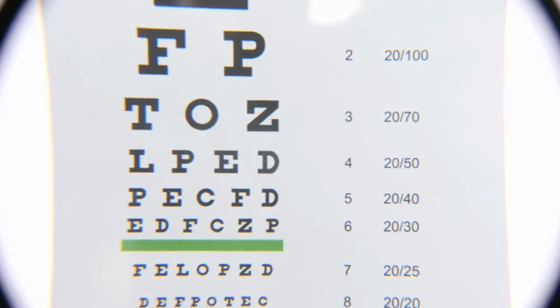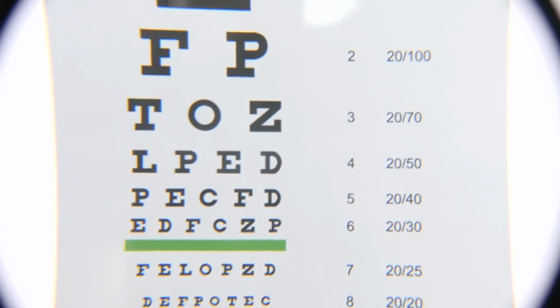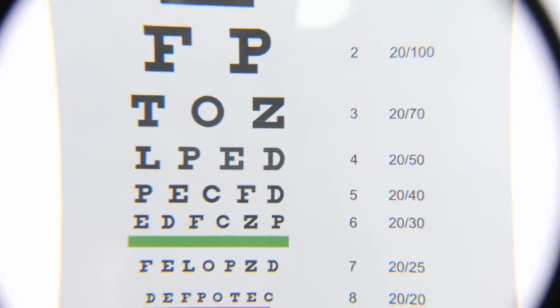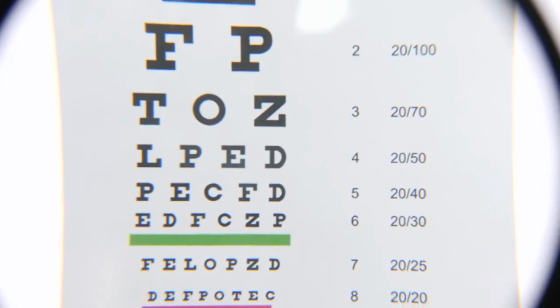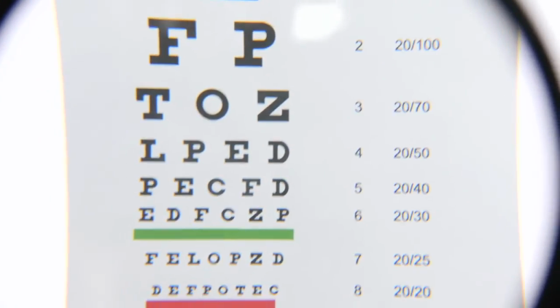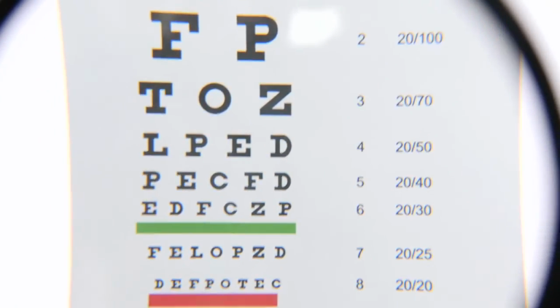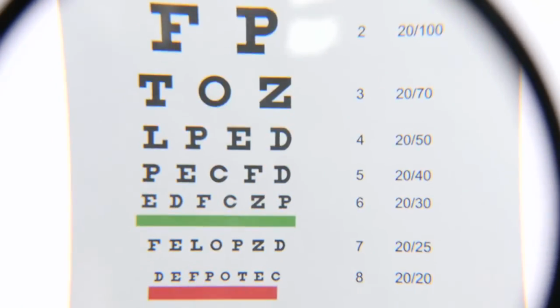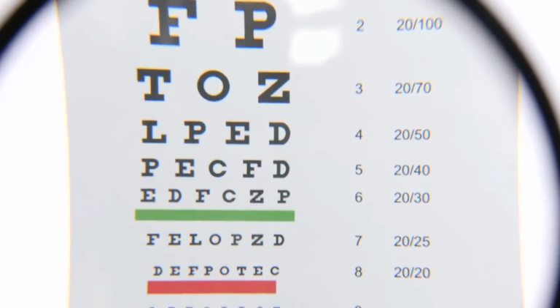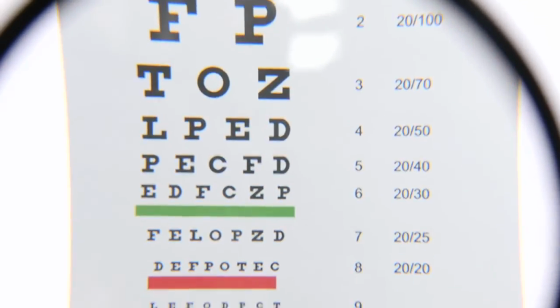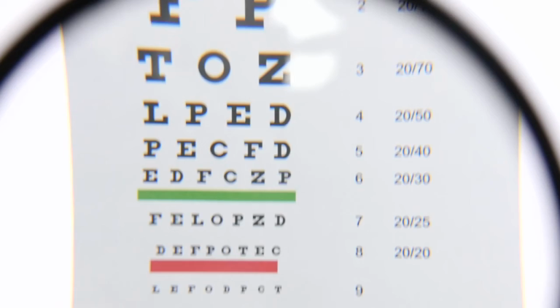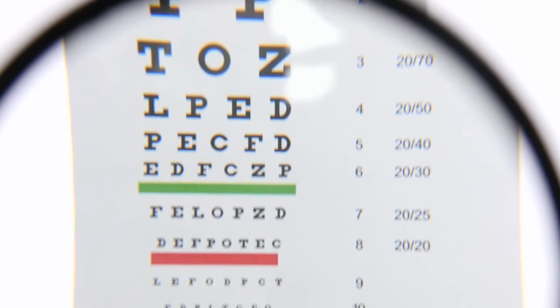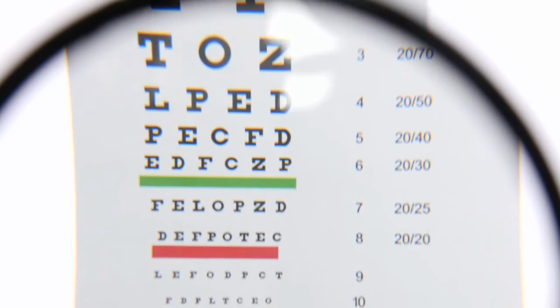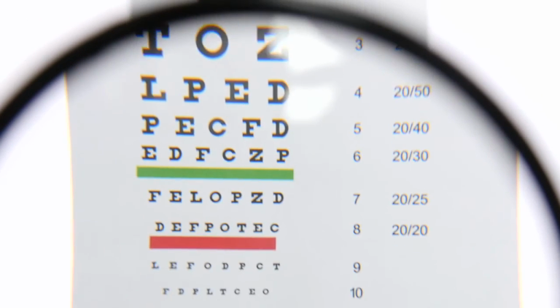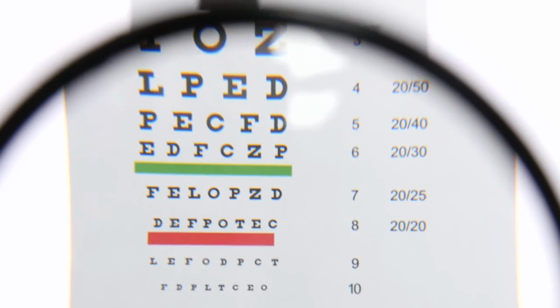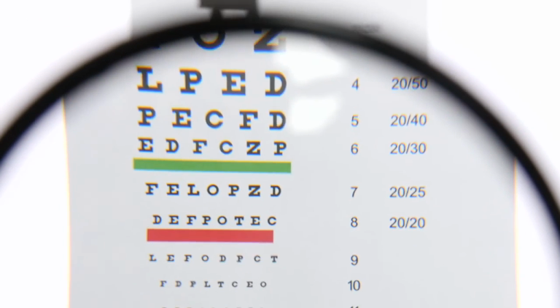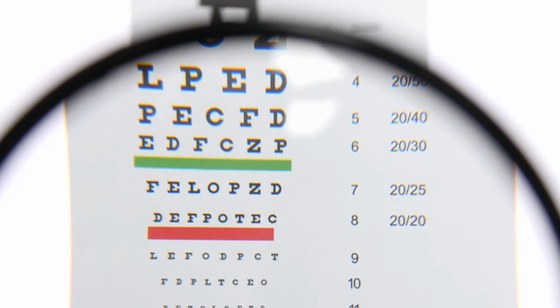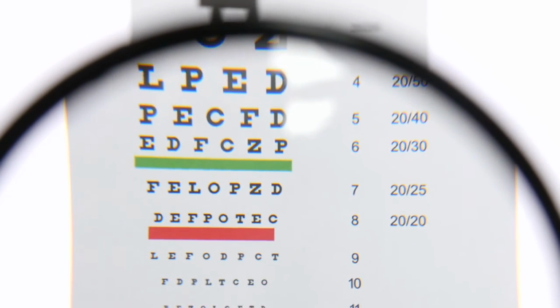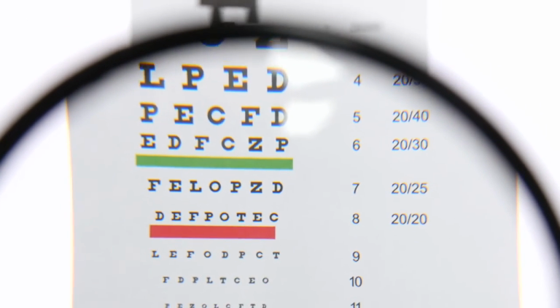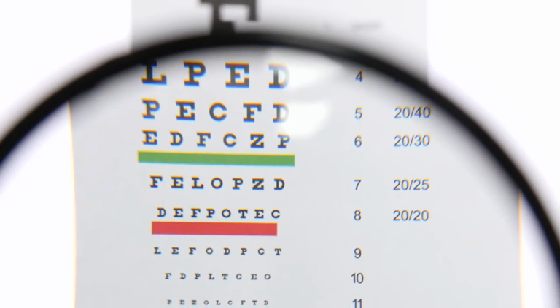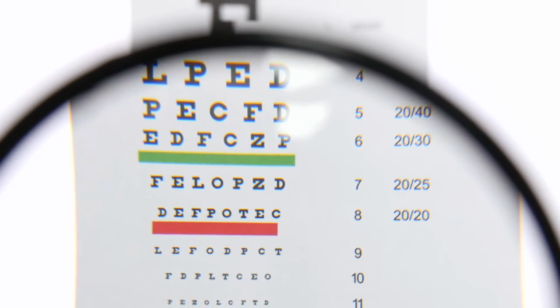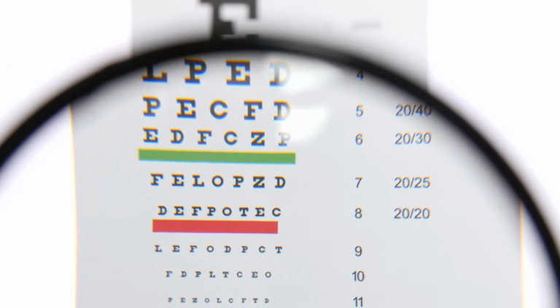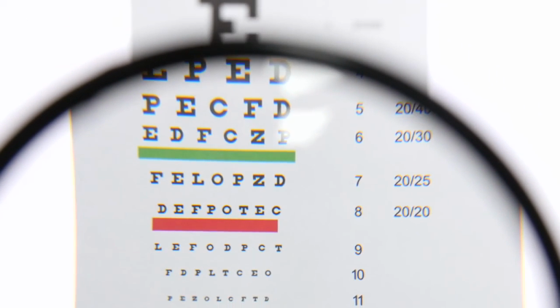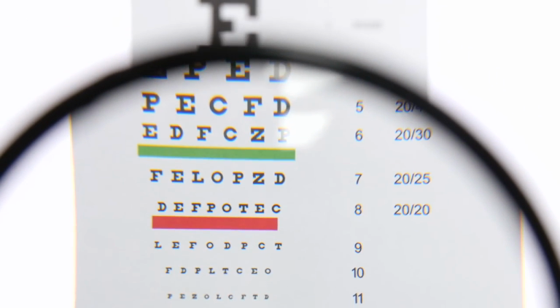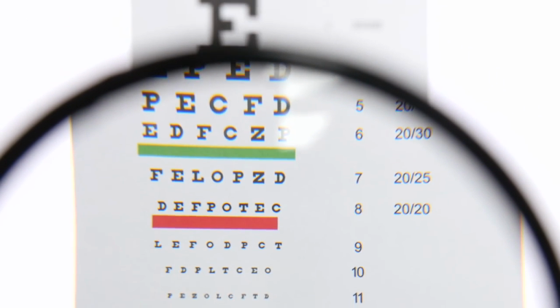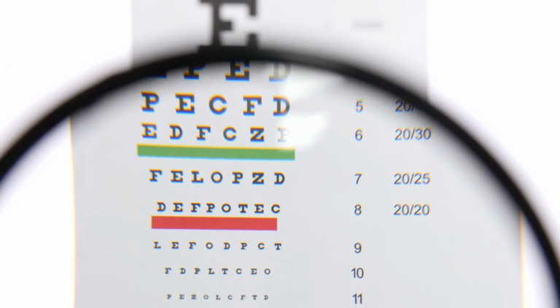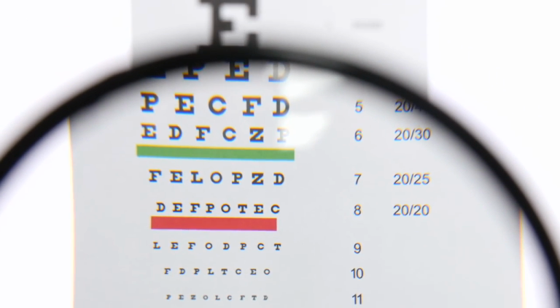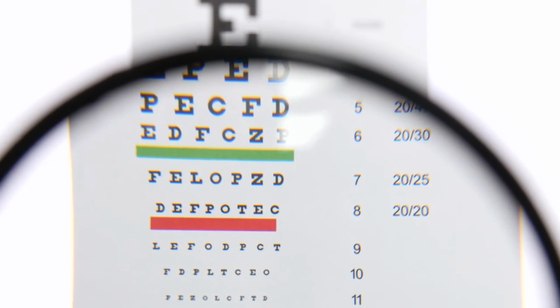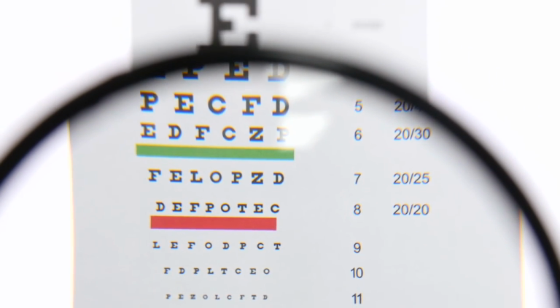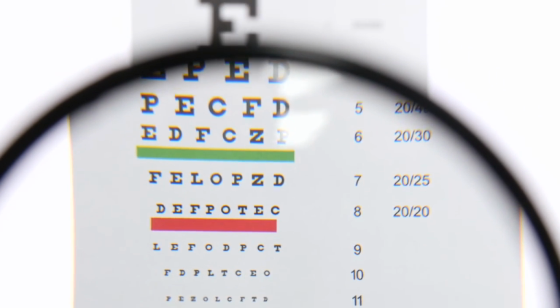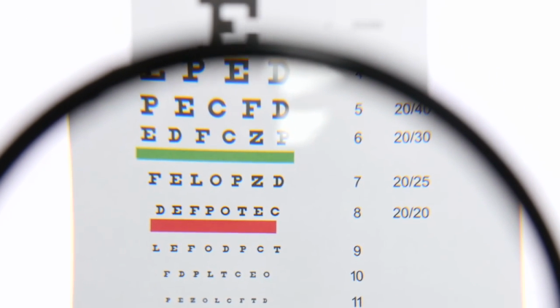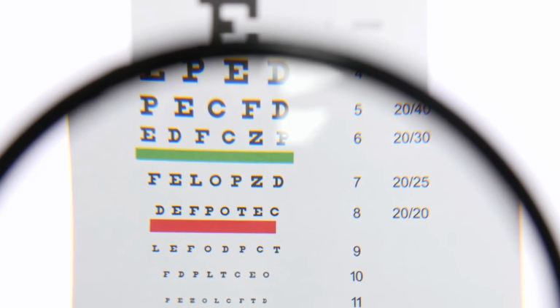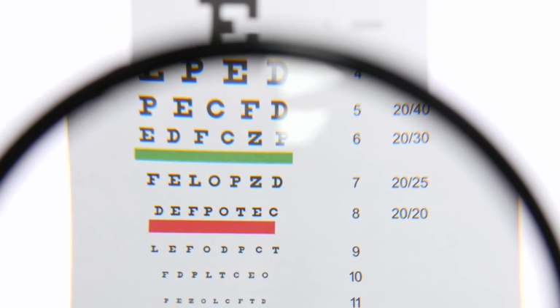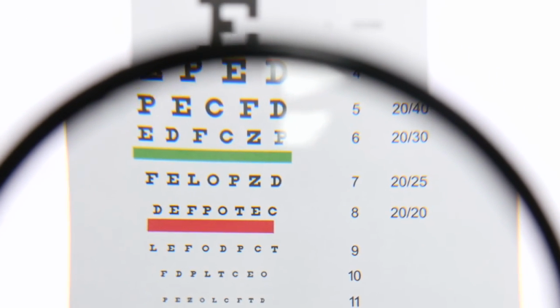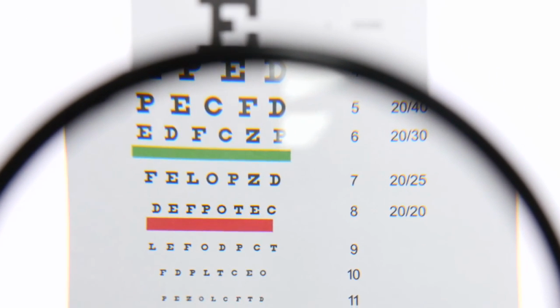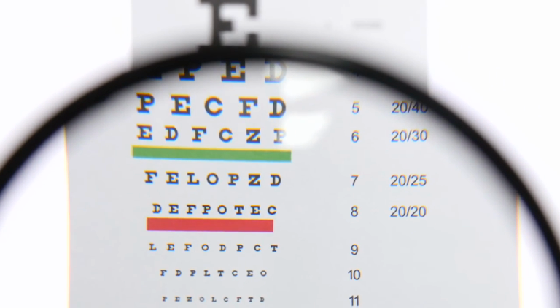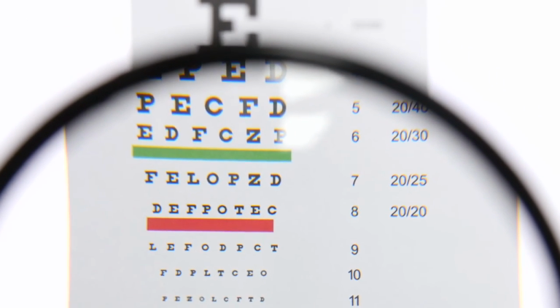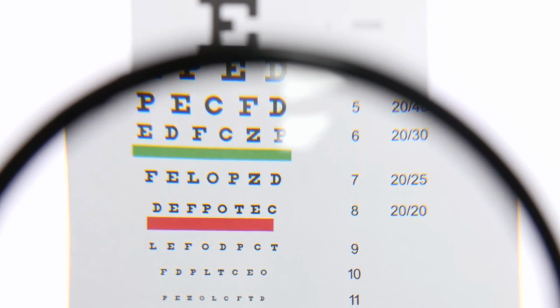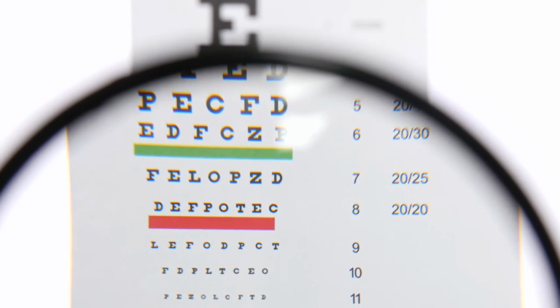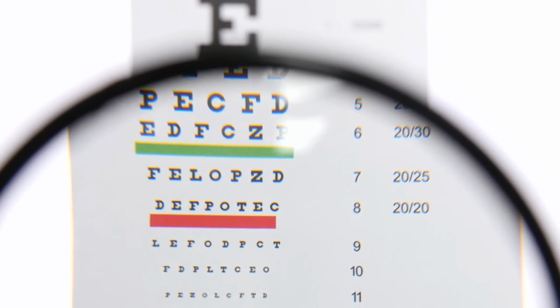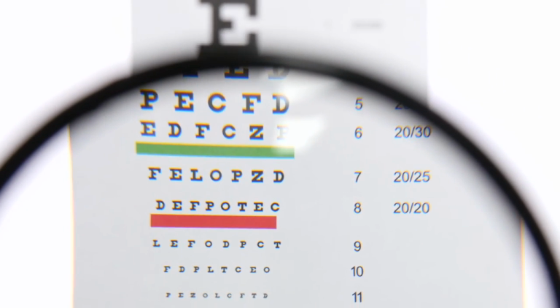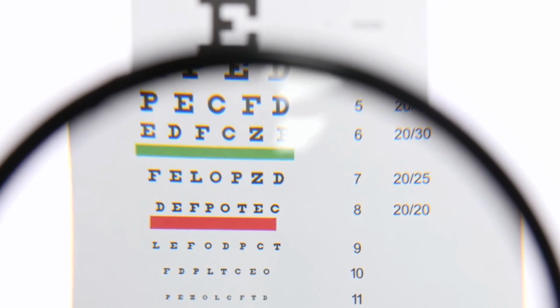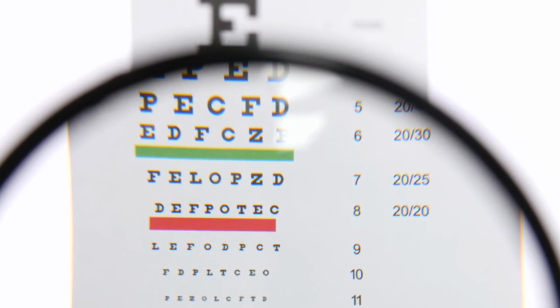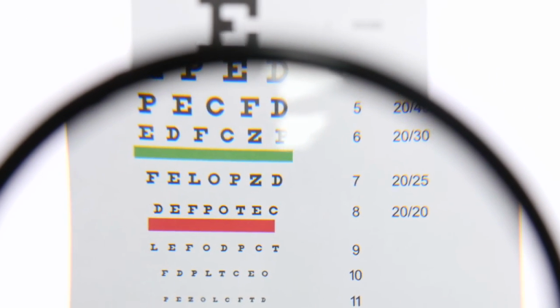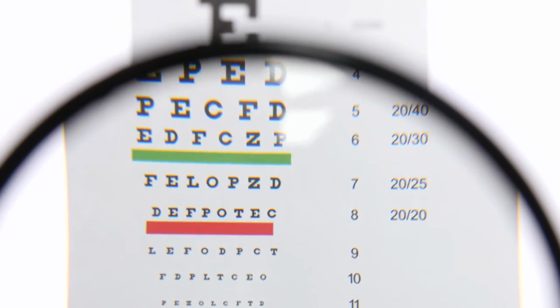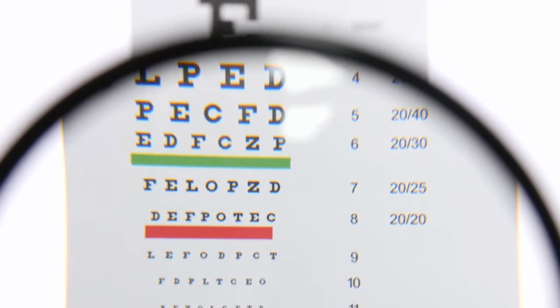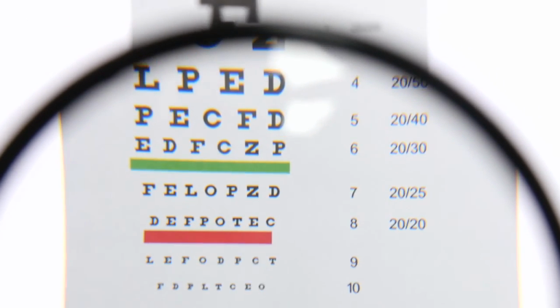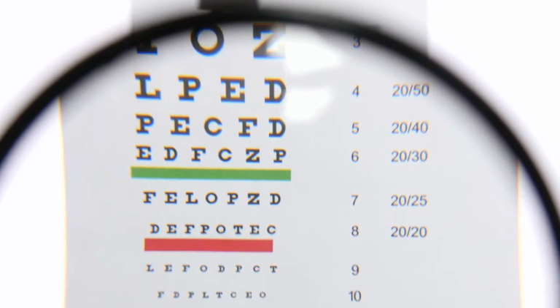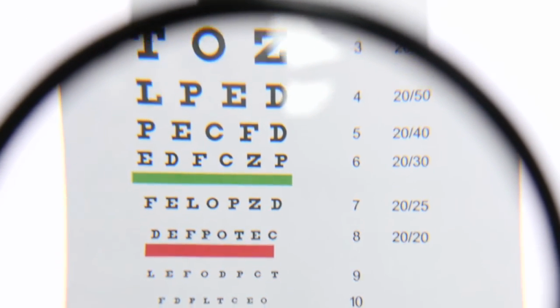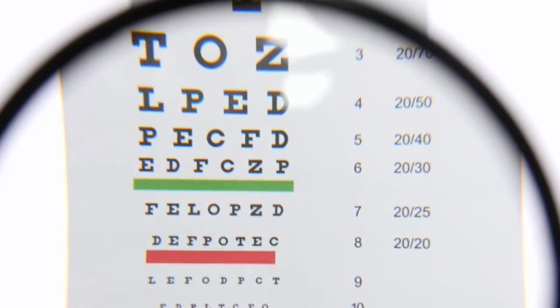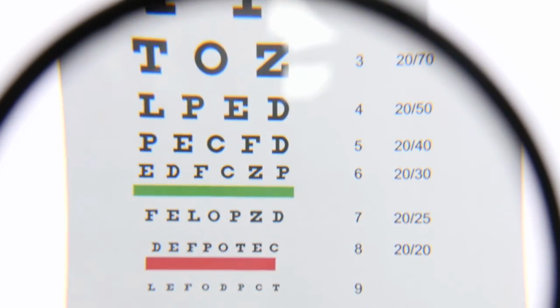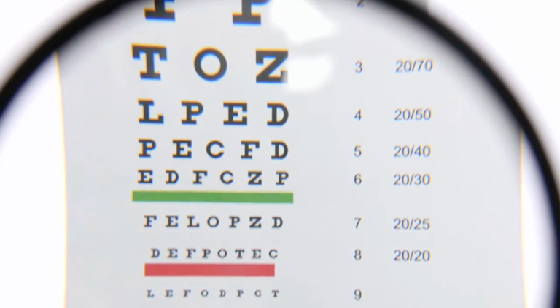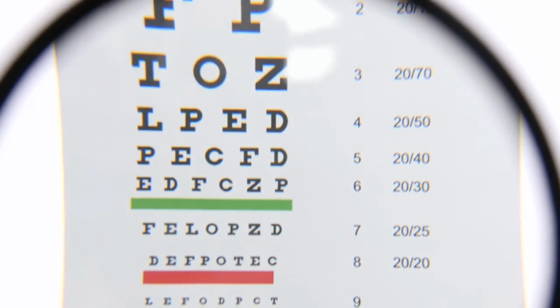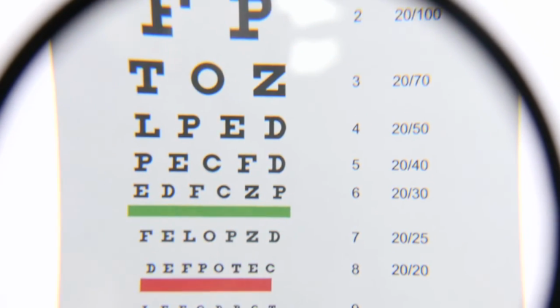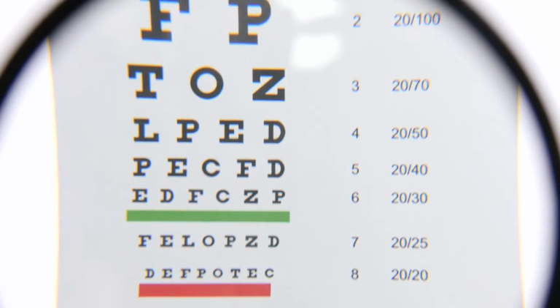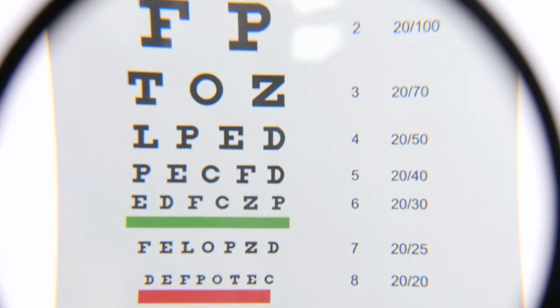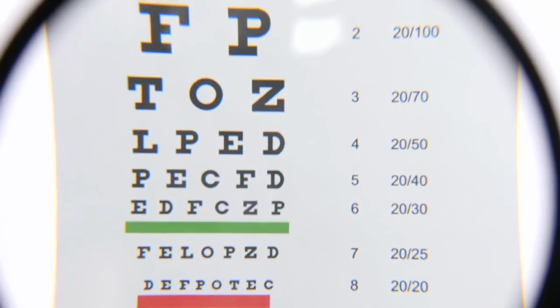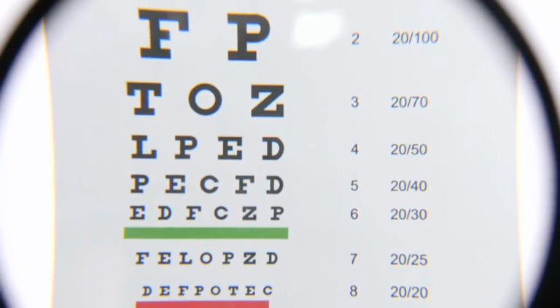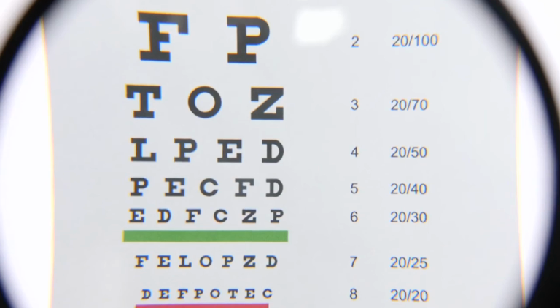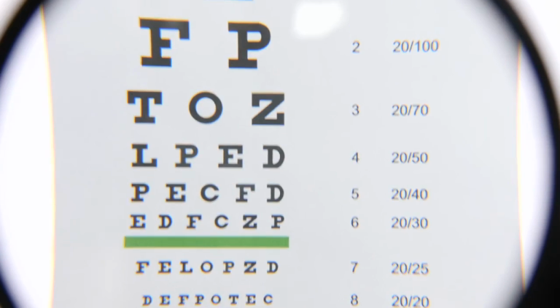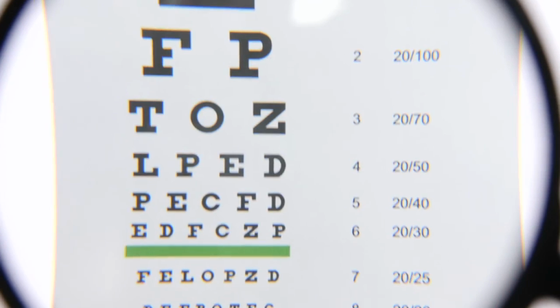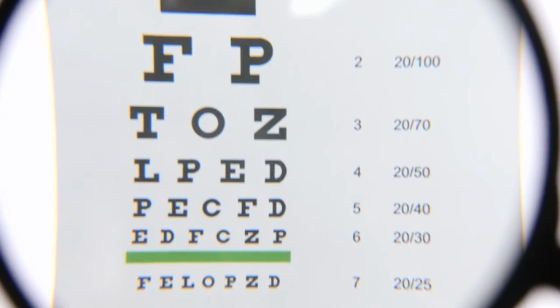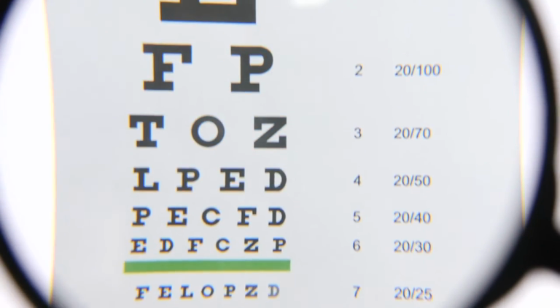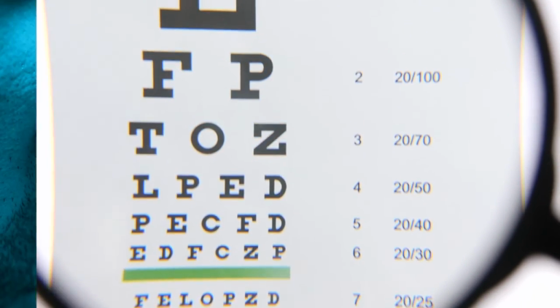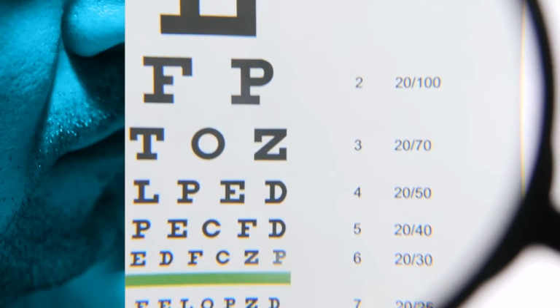DOC, DPF, SCR, DEF — it all sounds kind of like an eye chart. What do you really know about your after-treatment system?